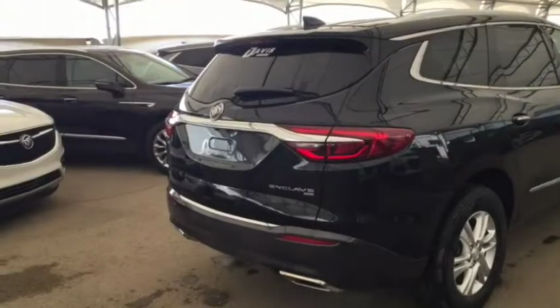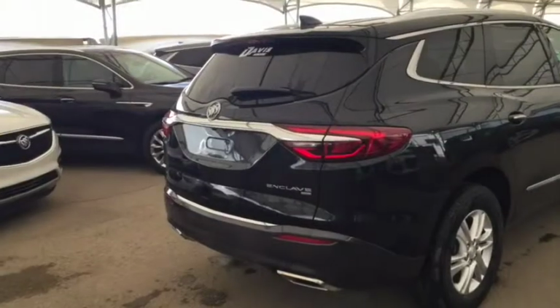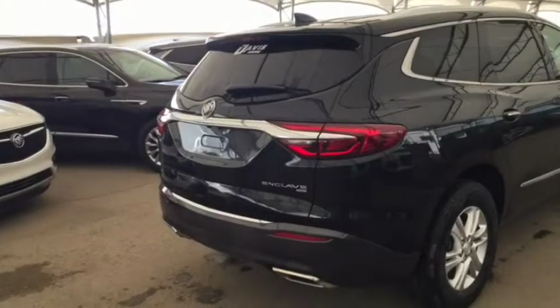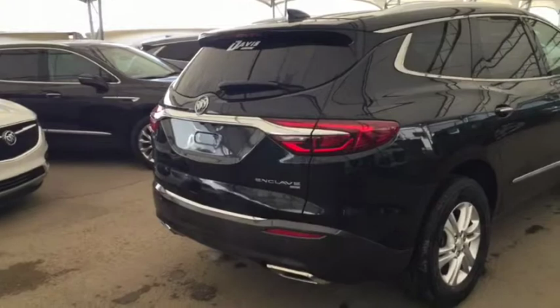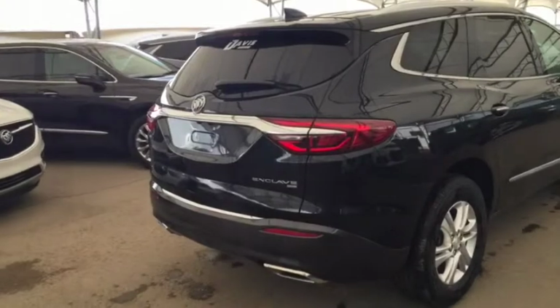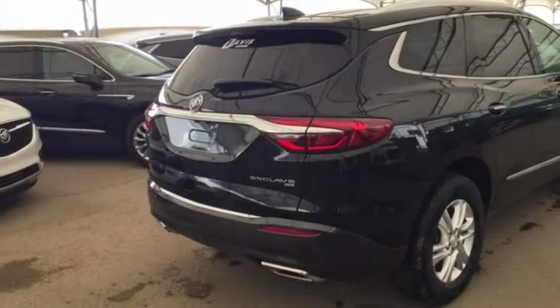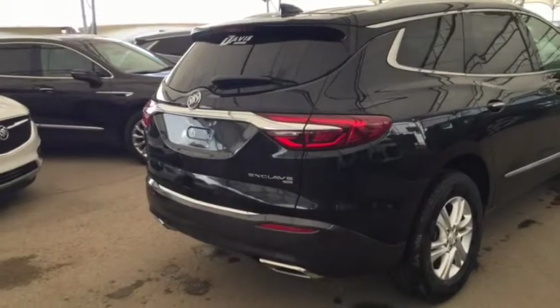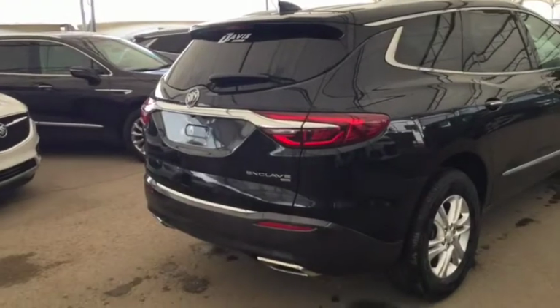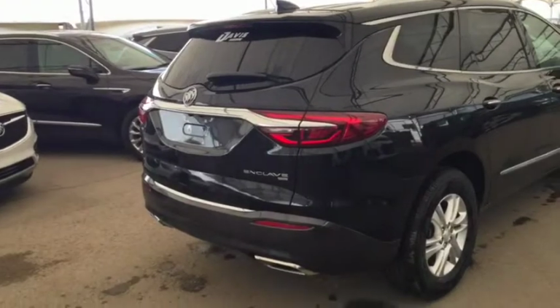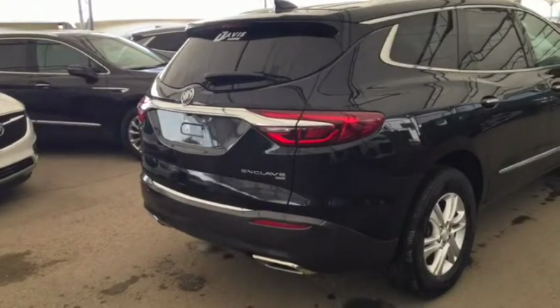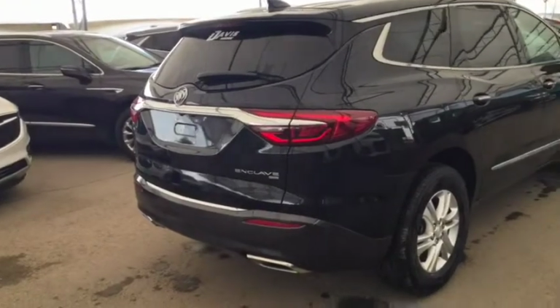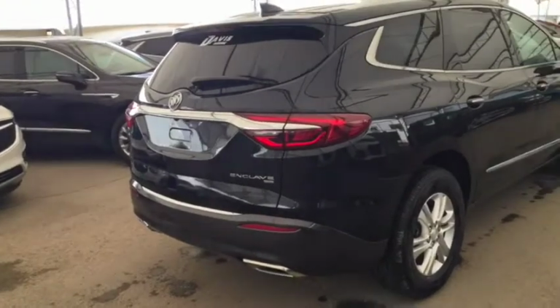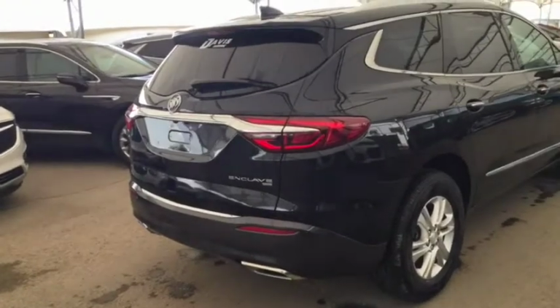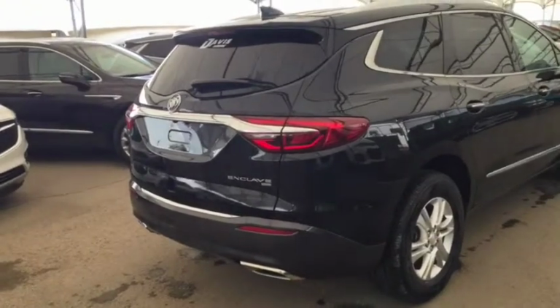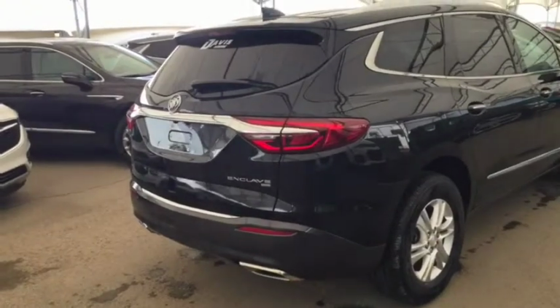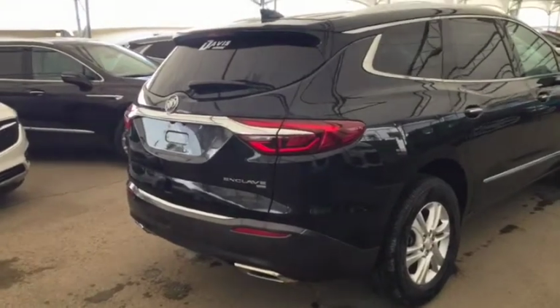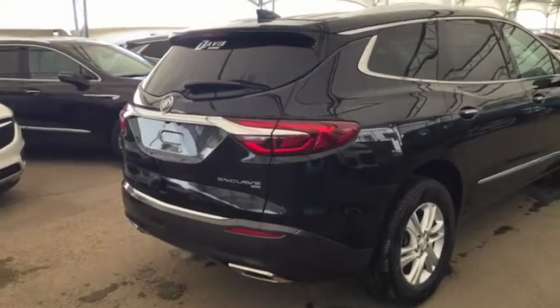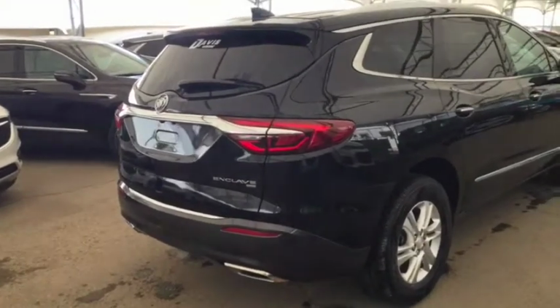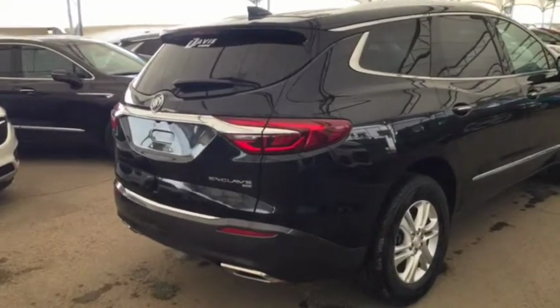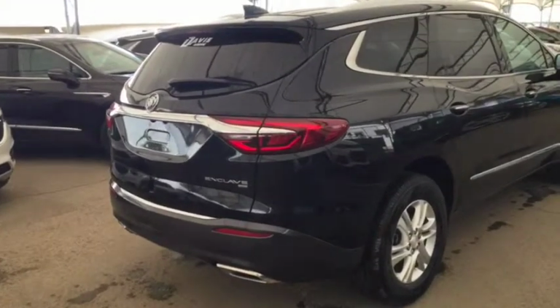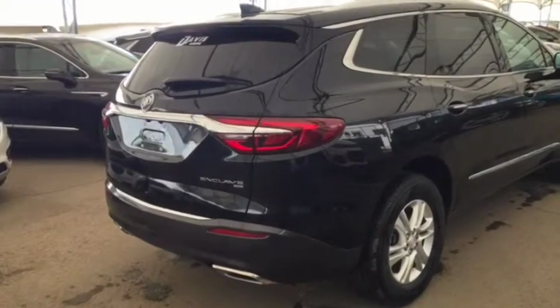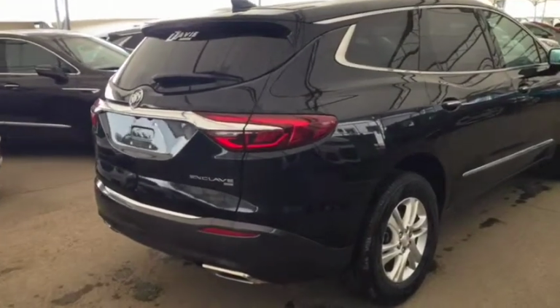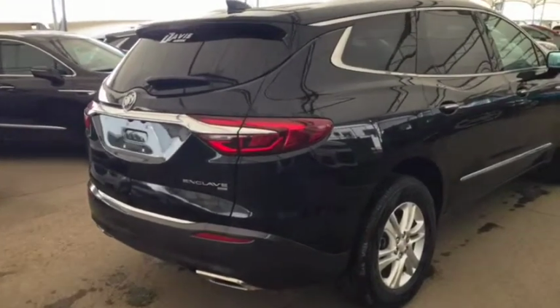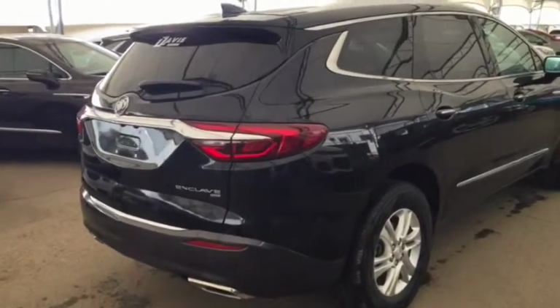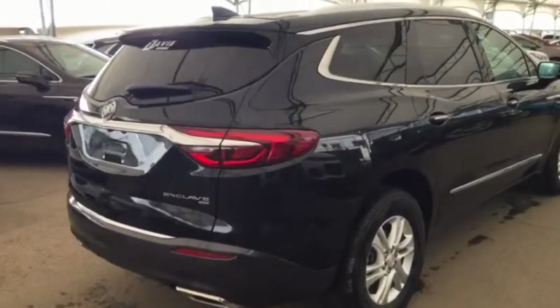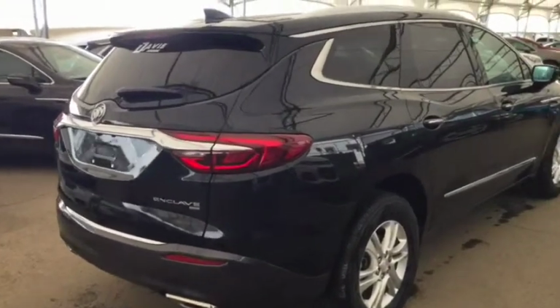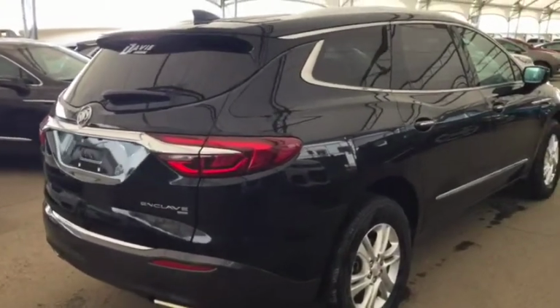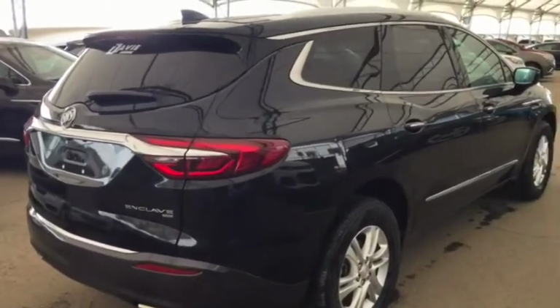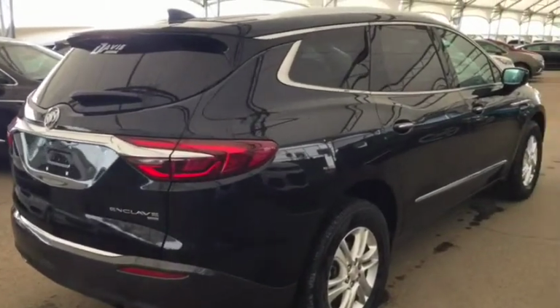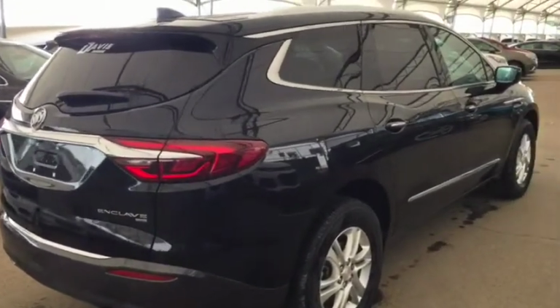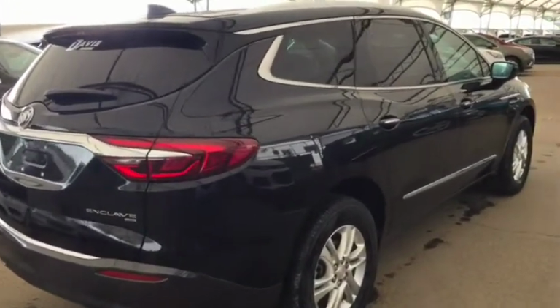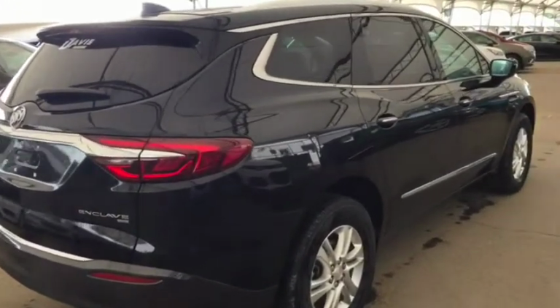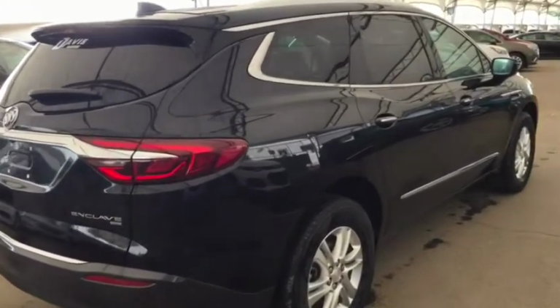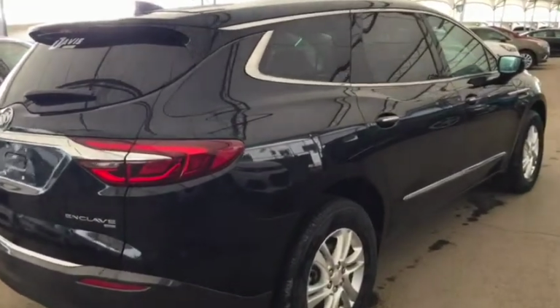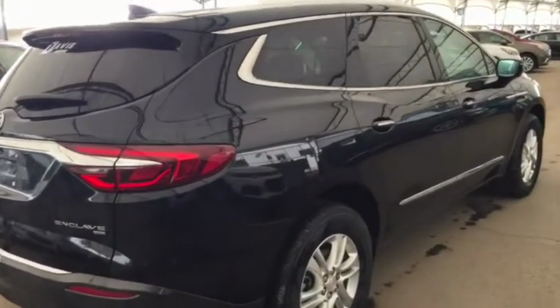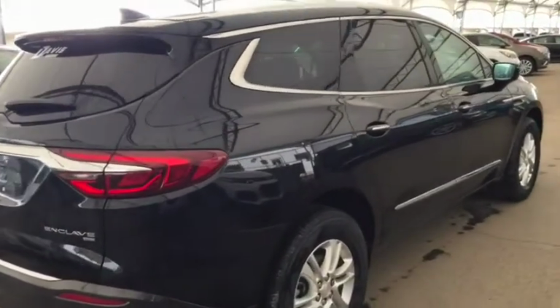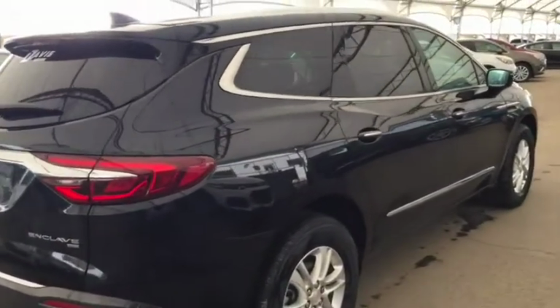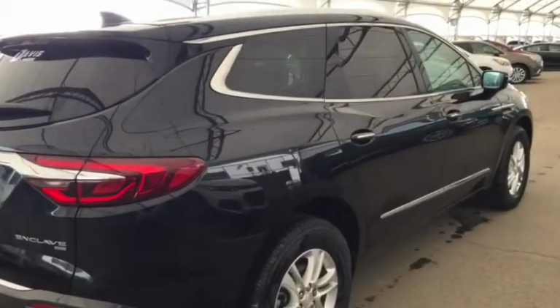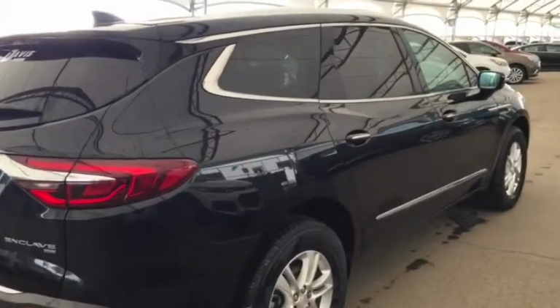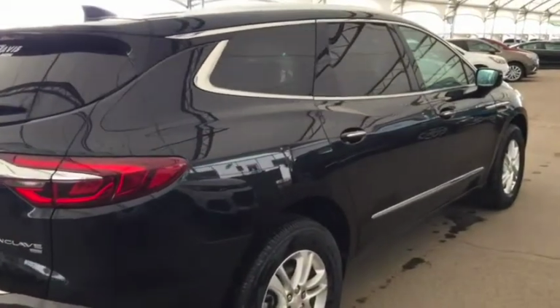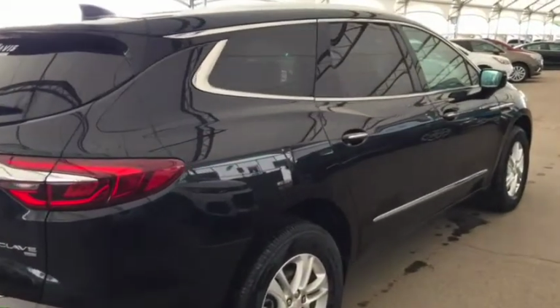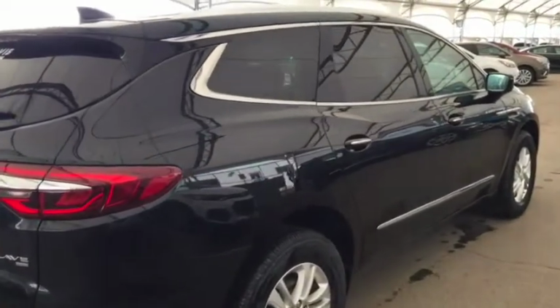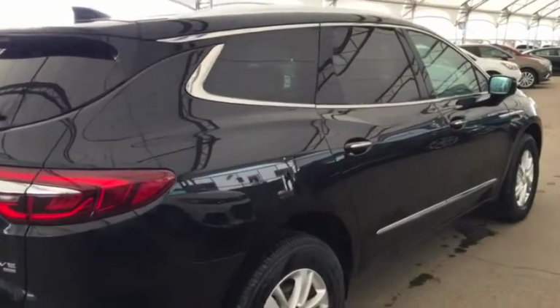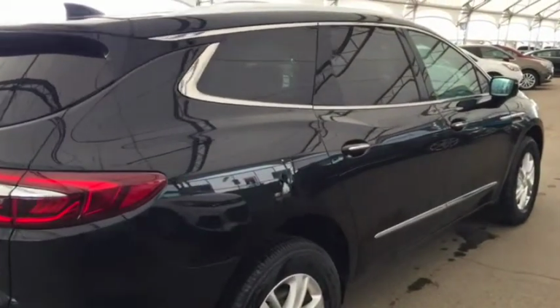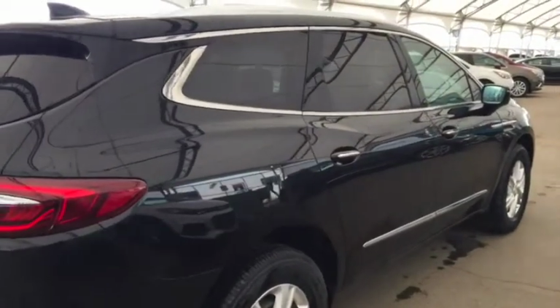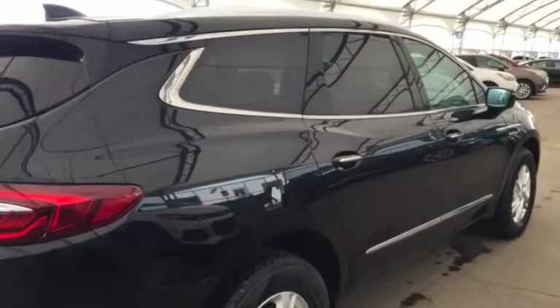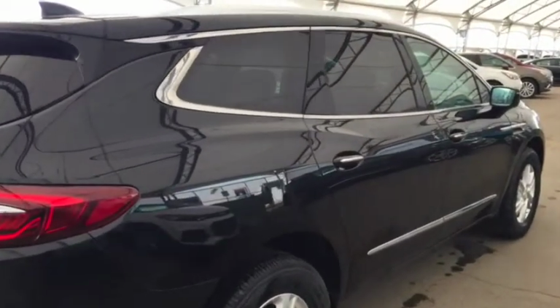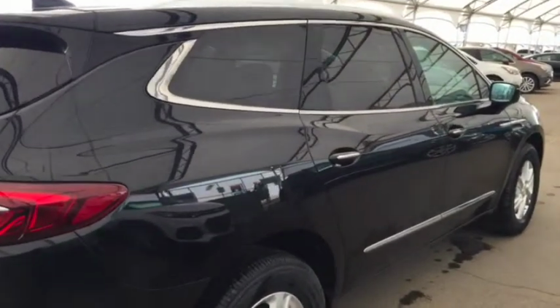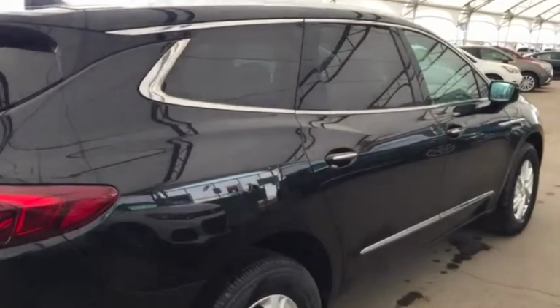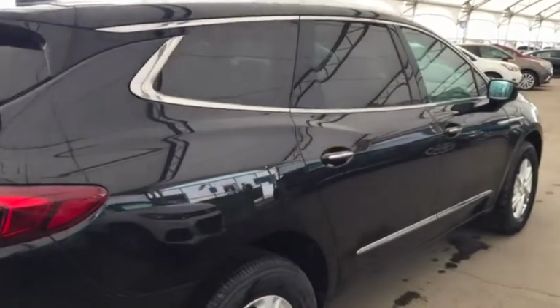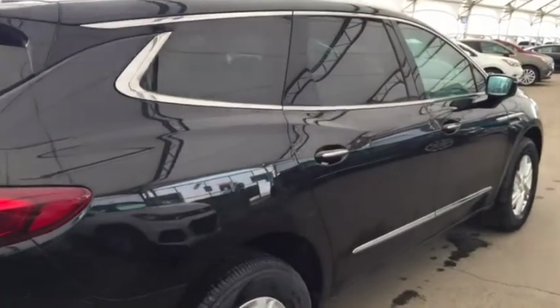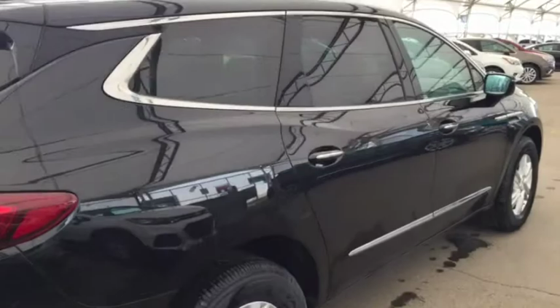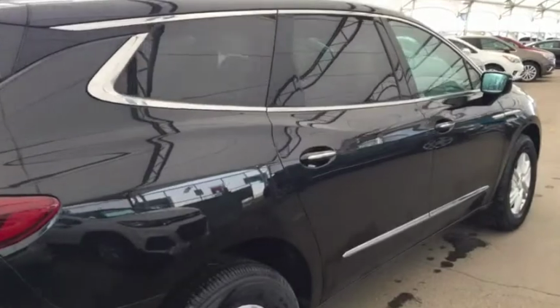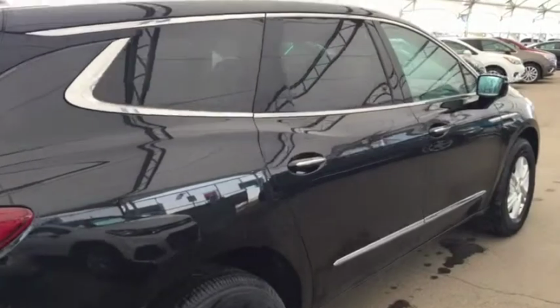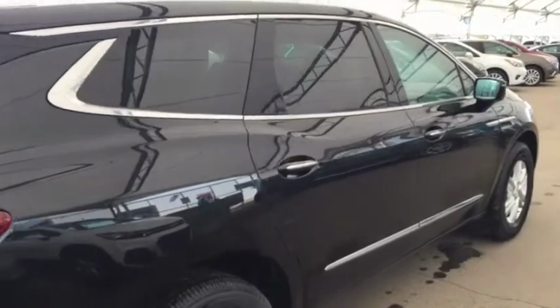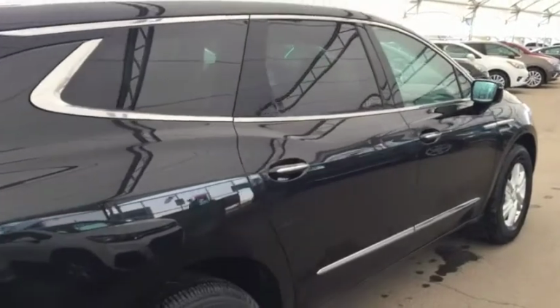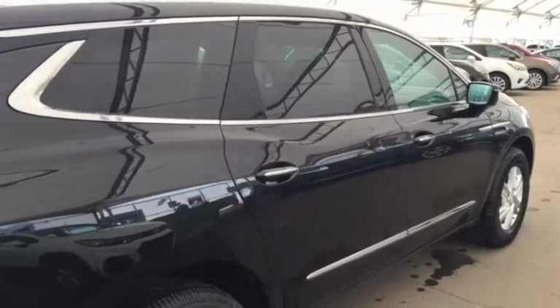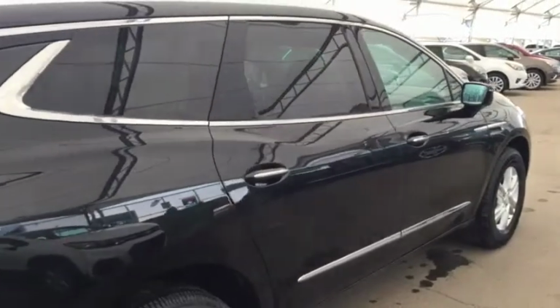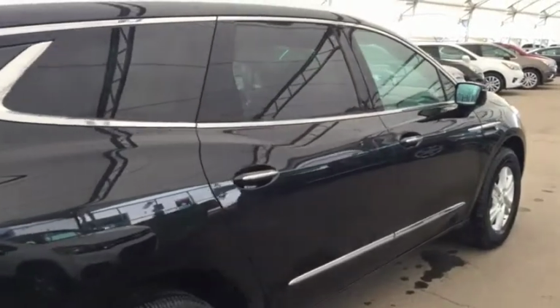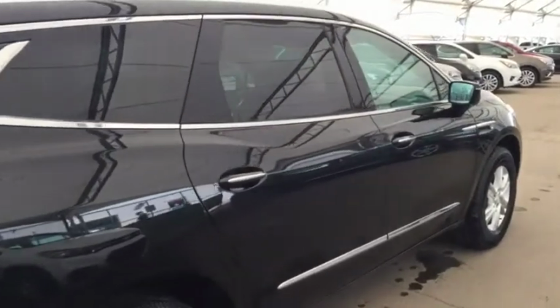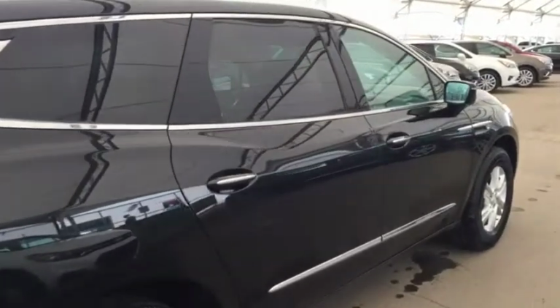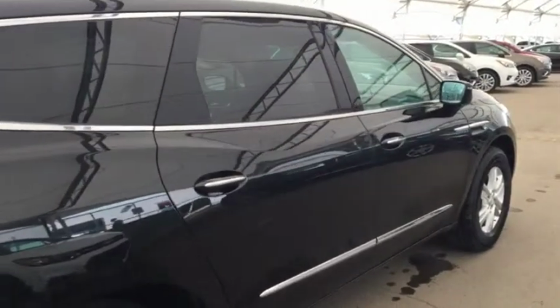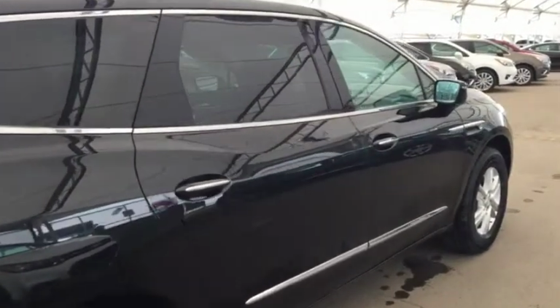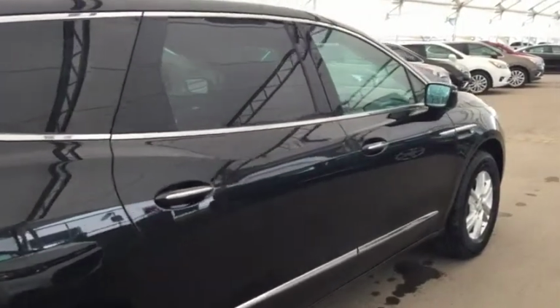So don't miss out on your brand new SUV. Hurry into Davis Chevrolet today and book a test drive with one of our product specialists.